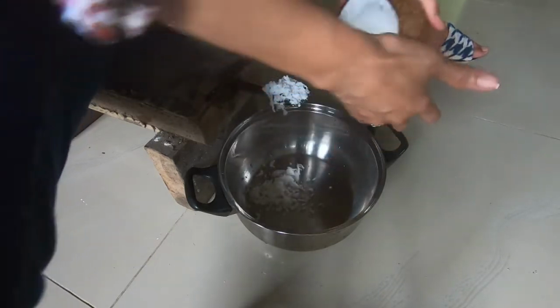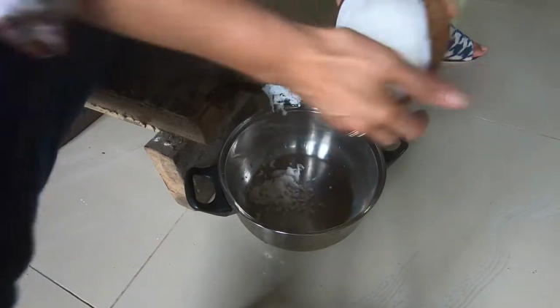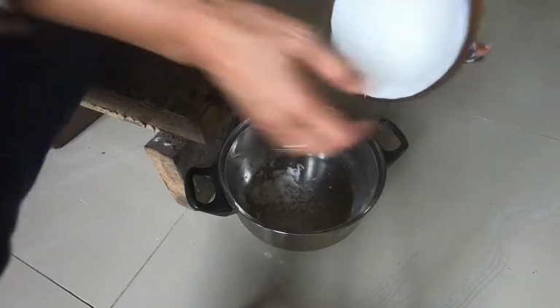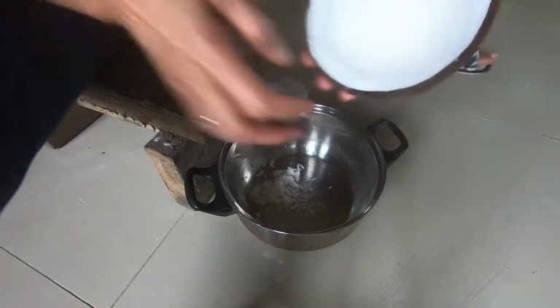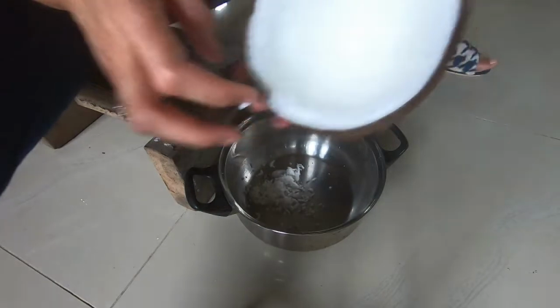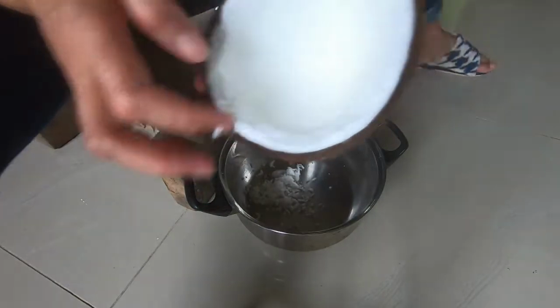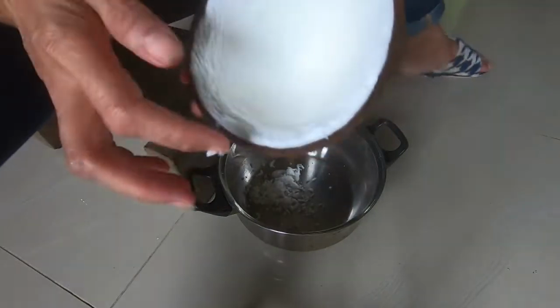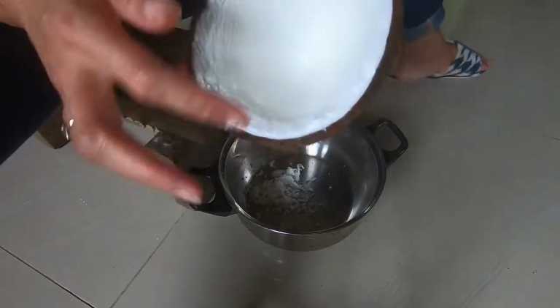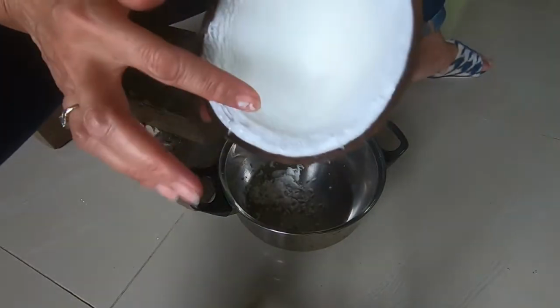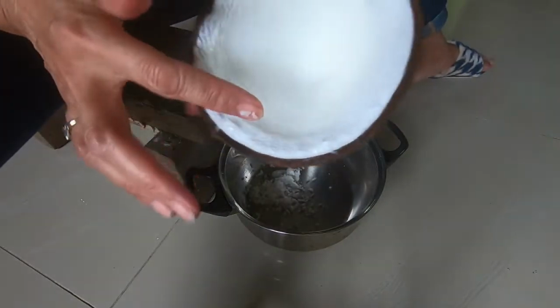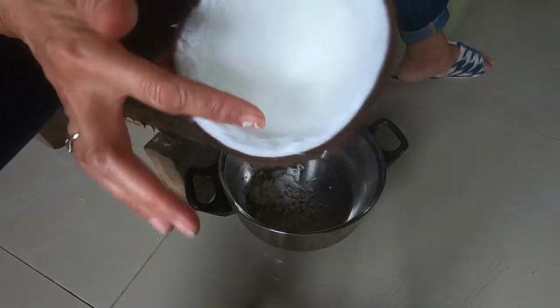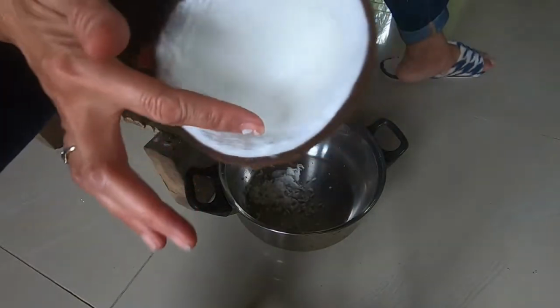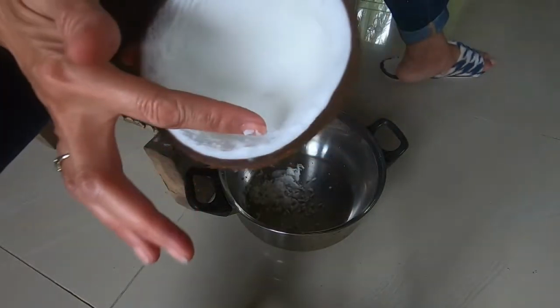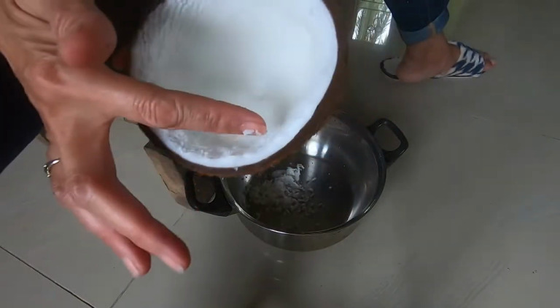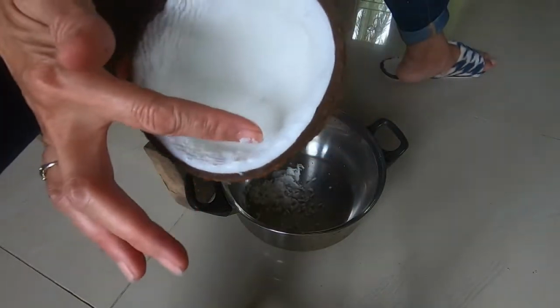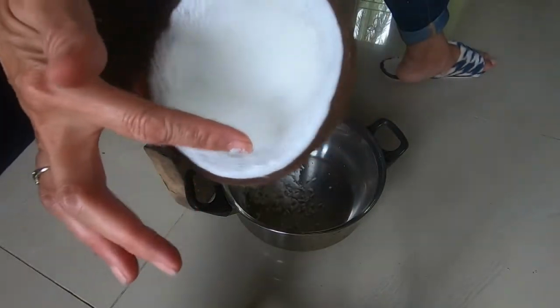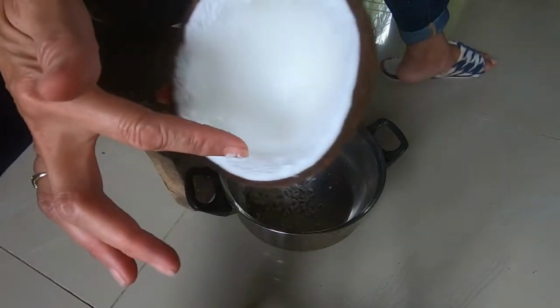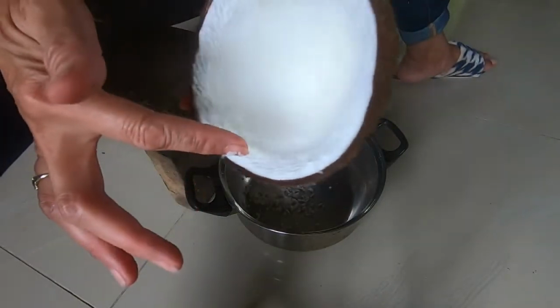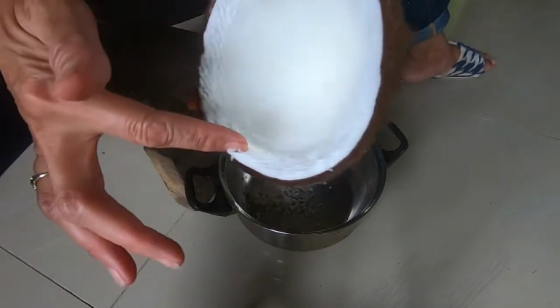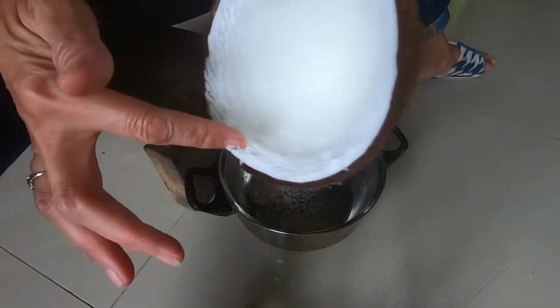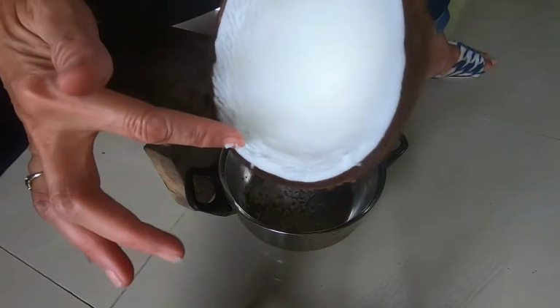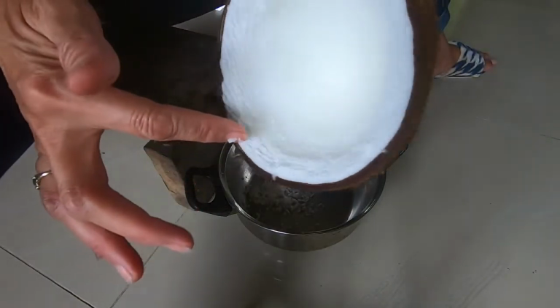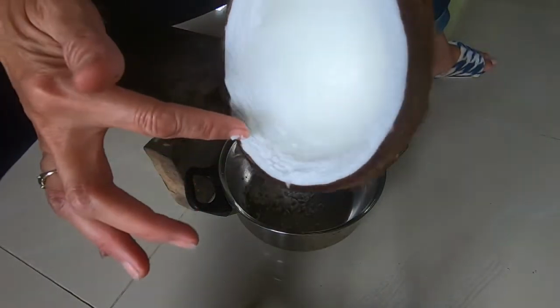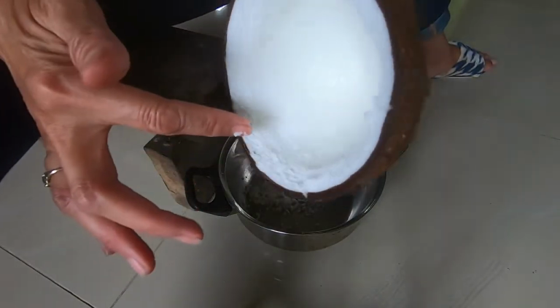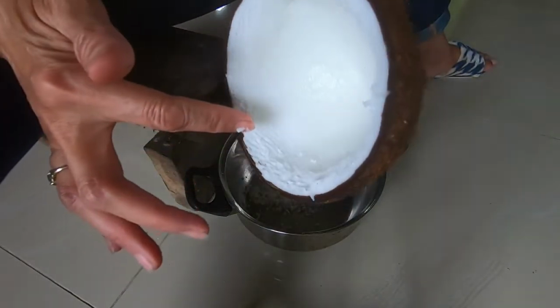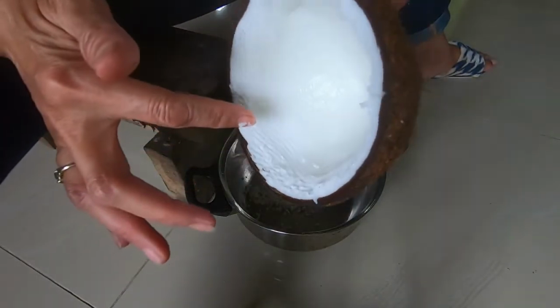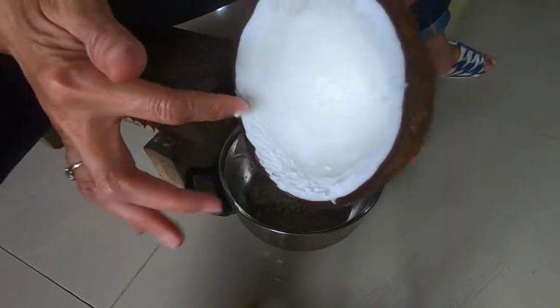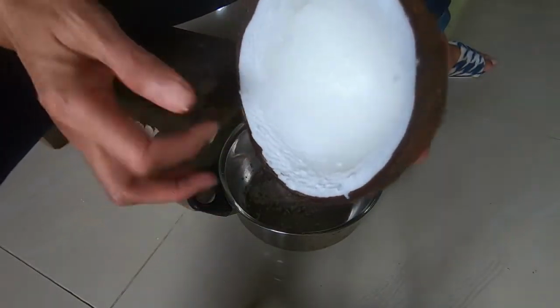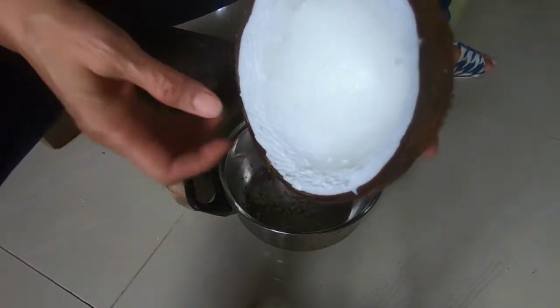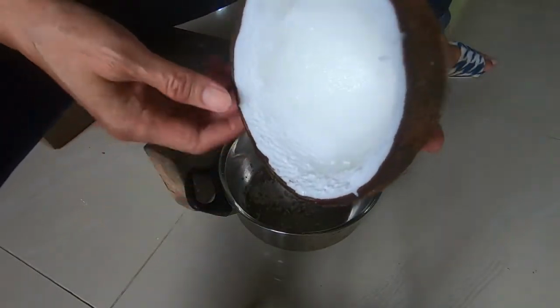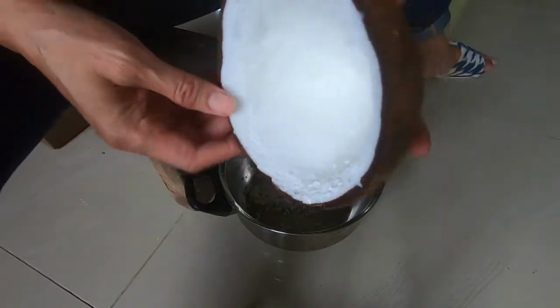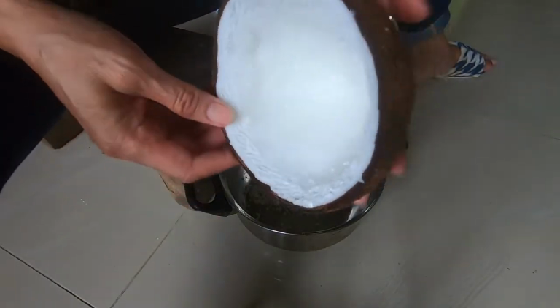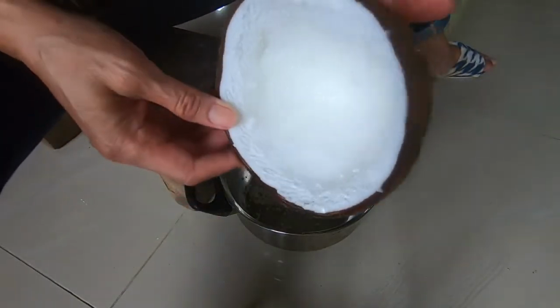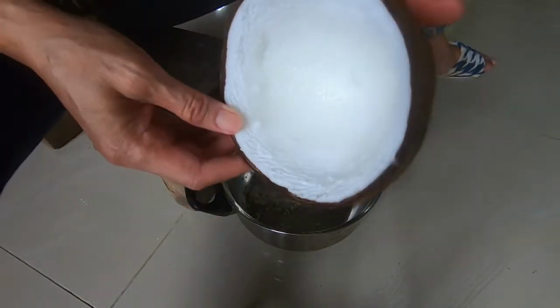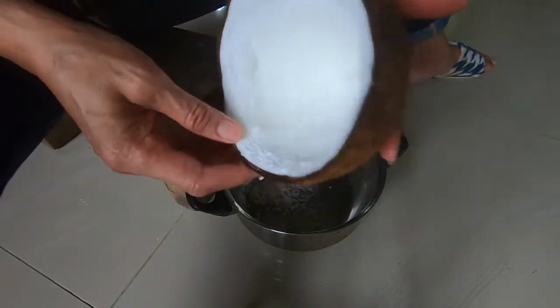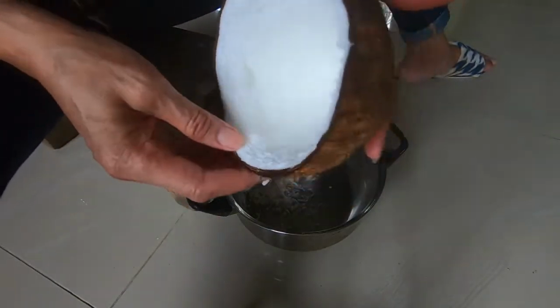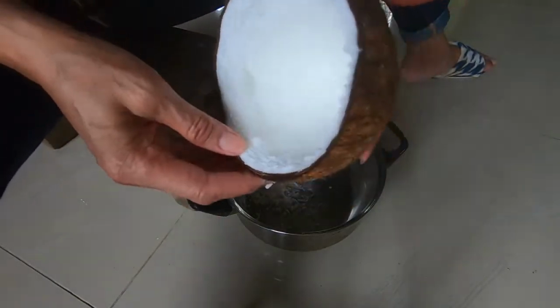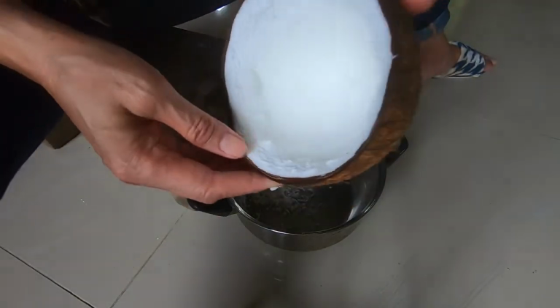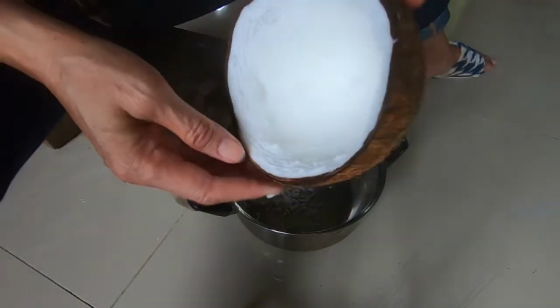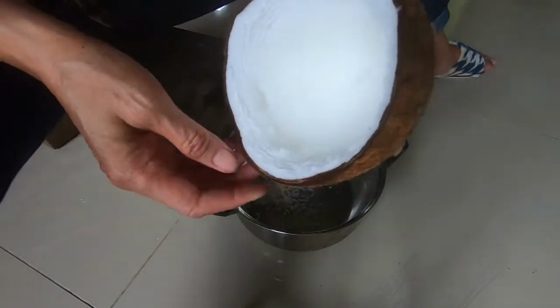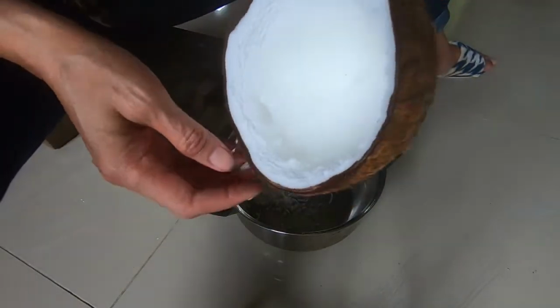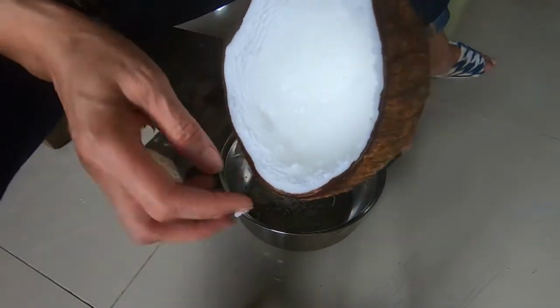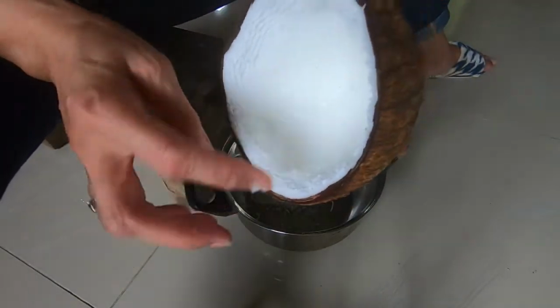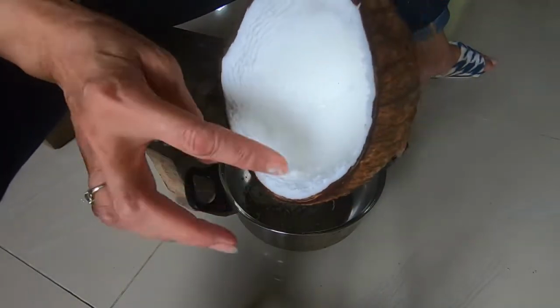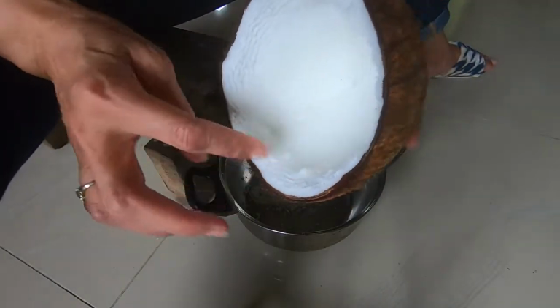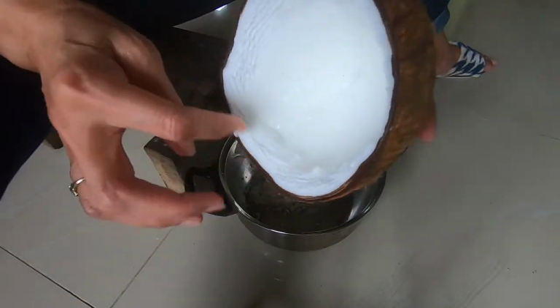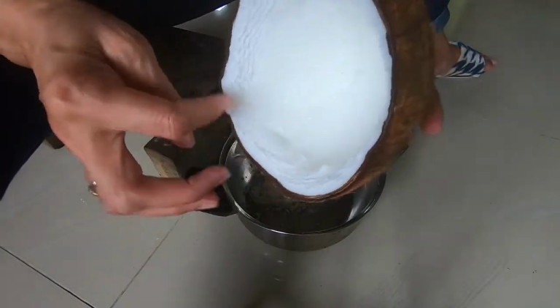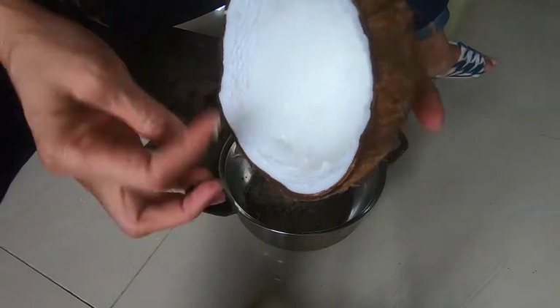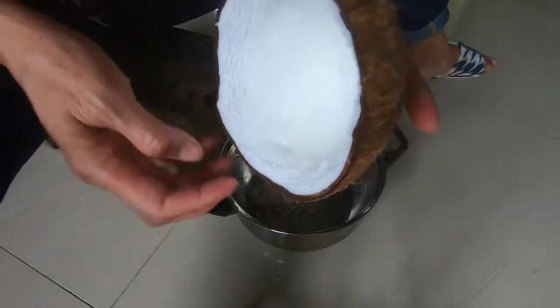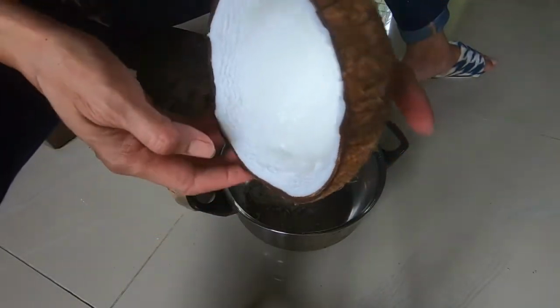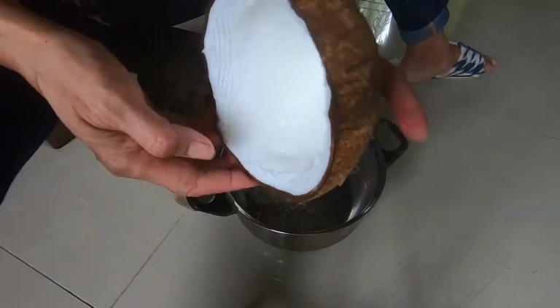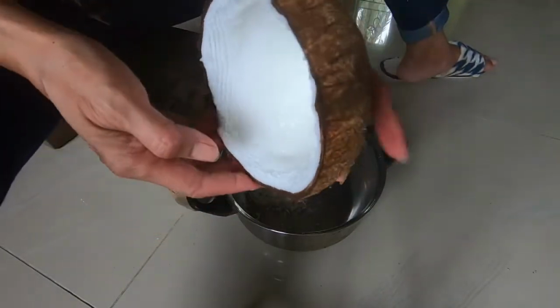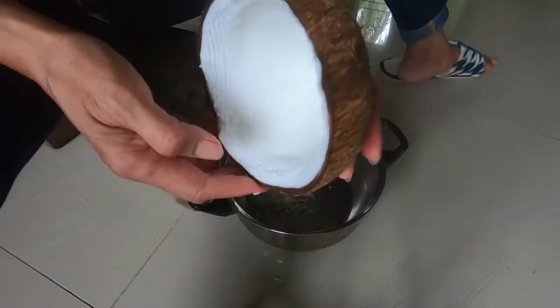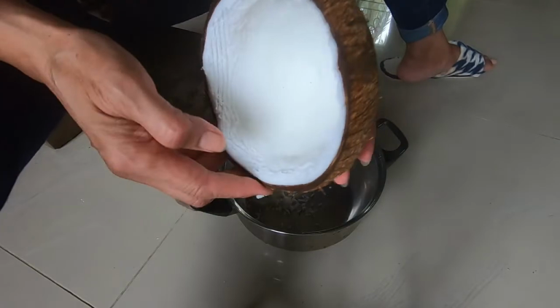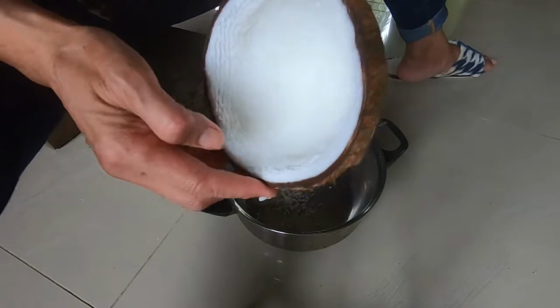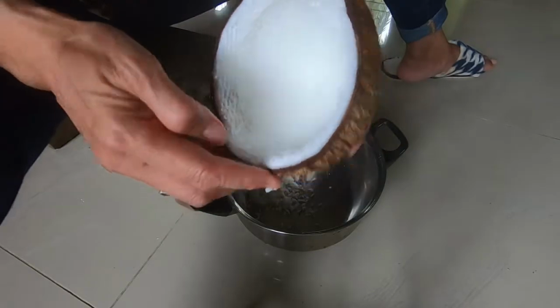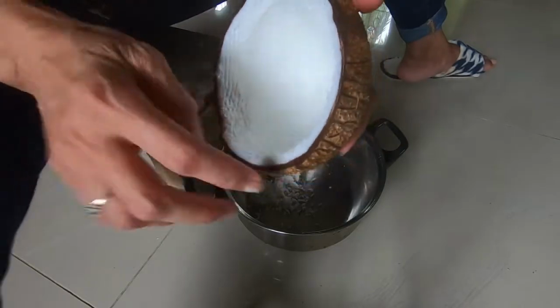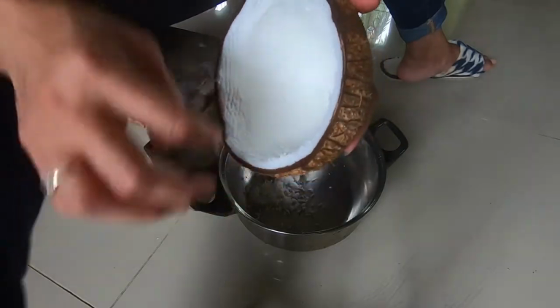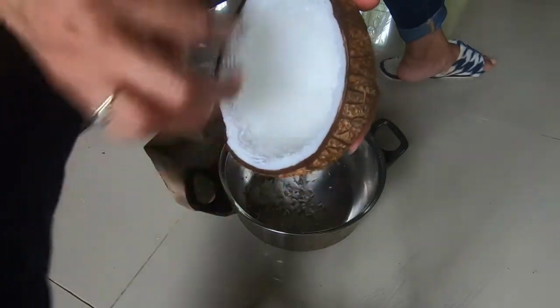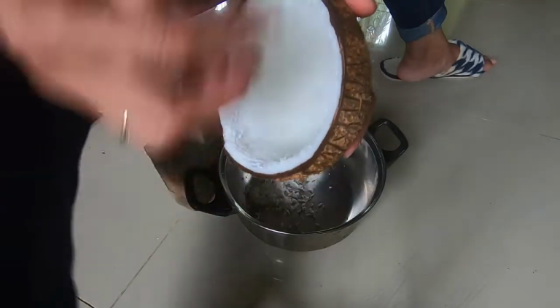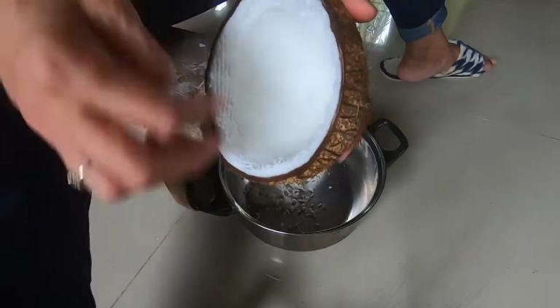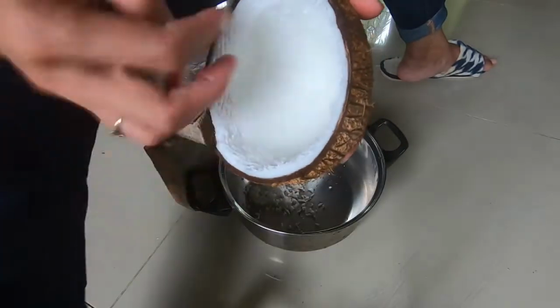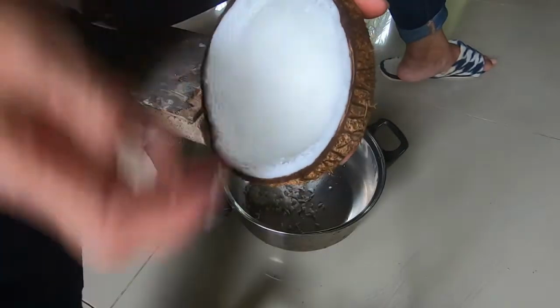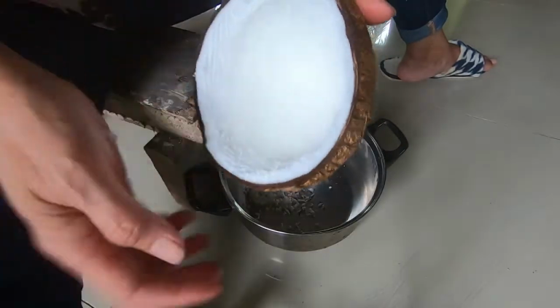You do the edges first, all around, and then you keep going.